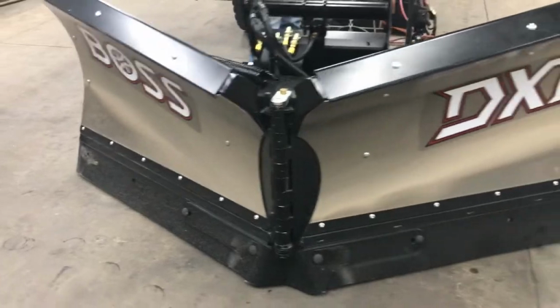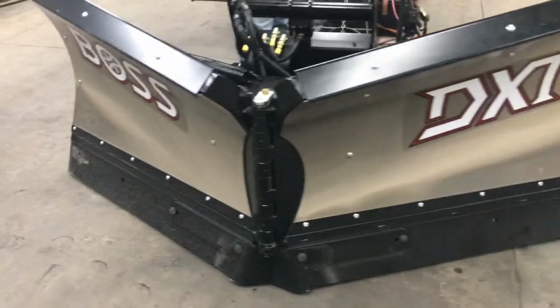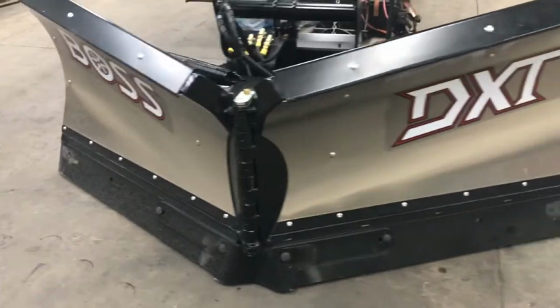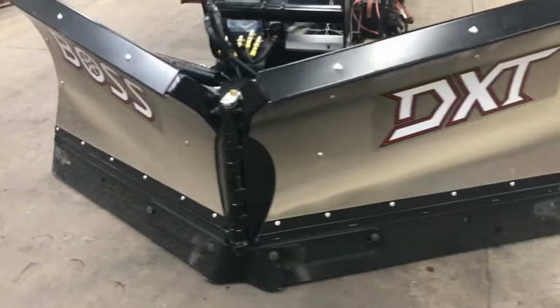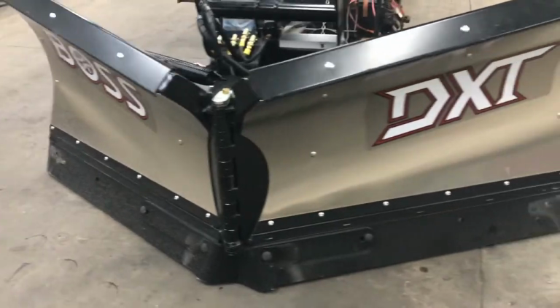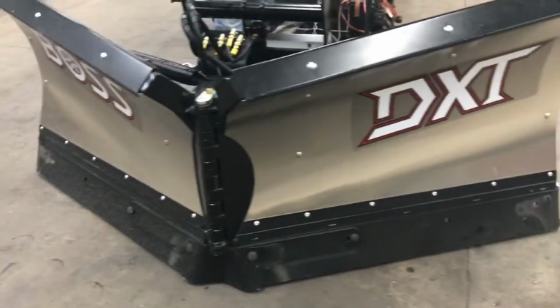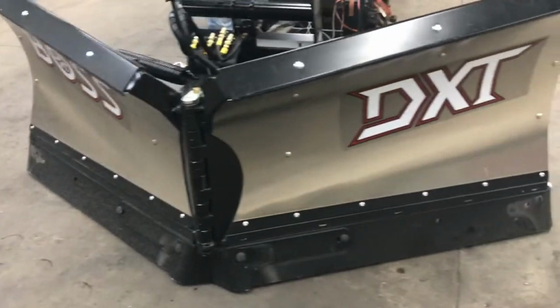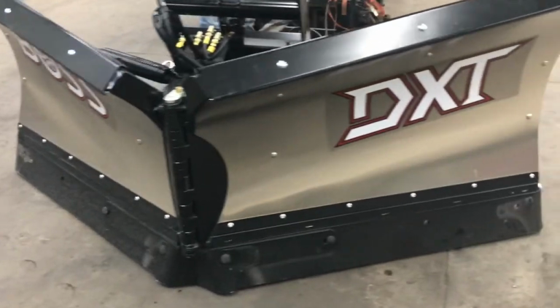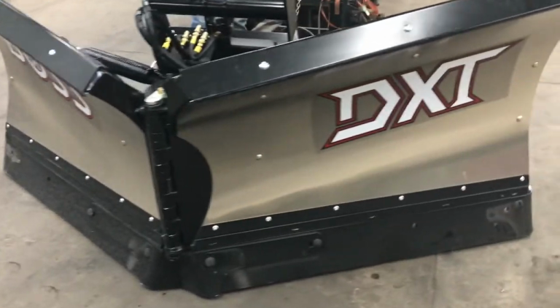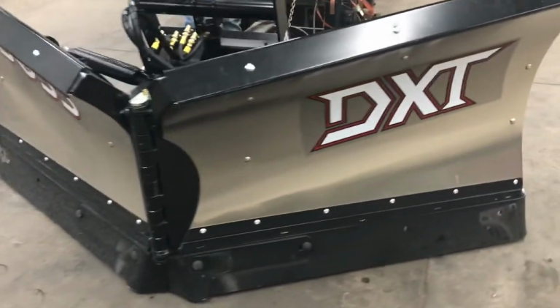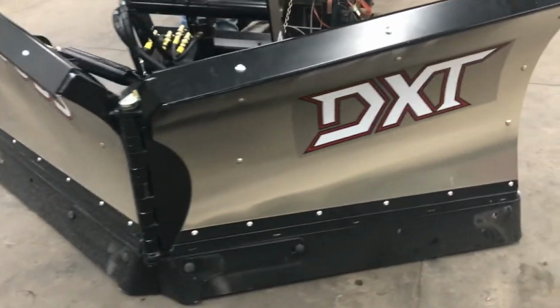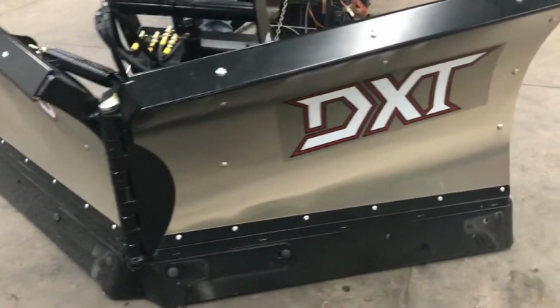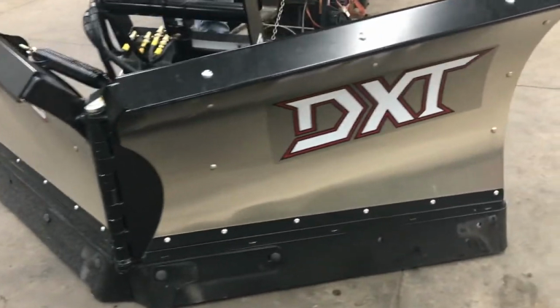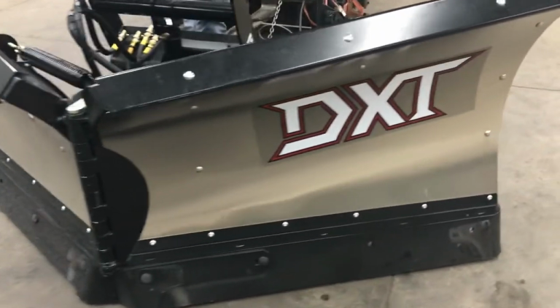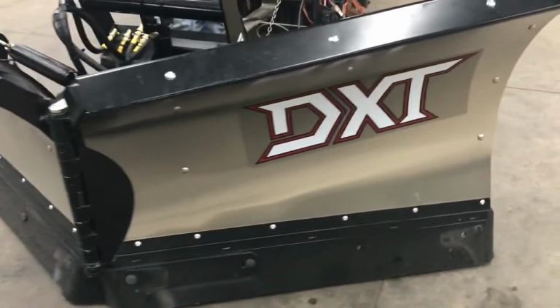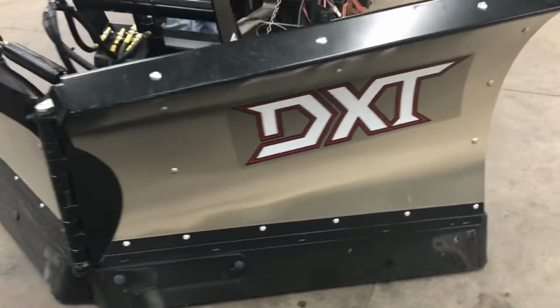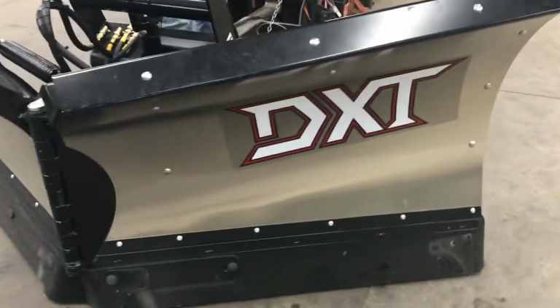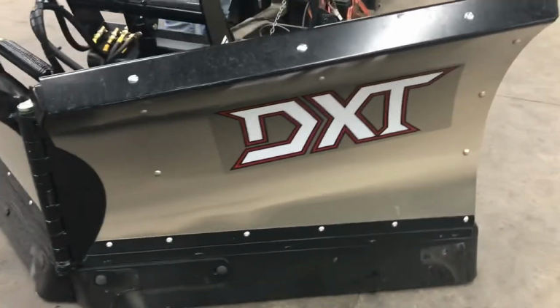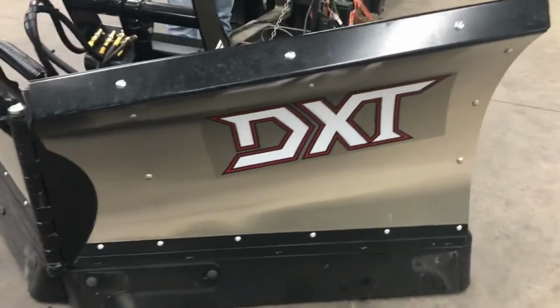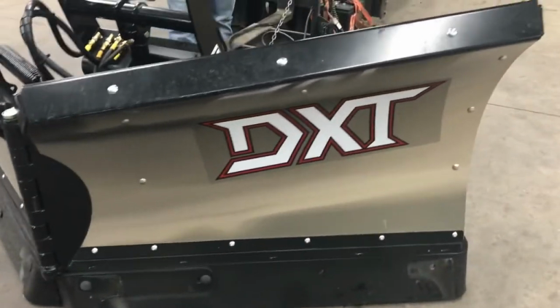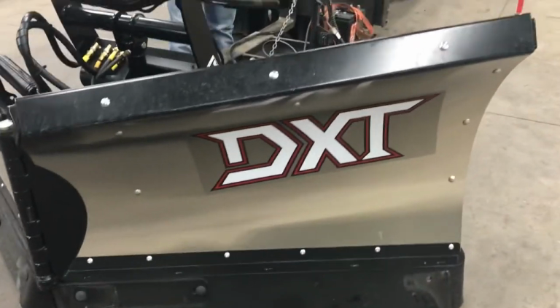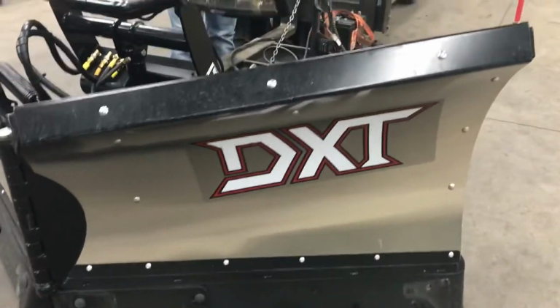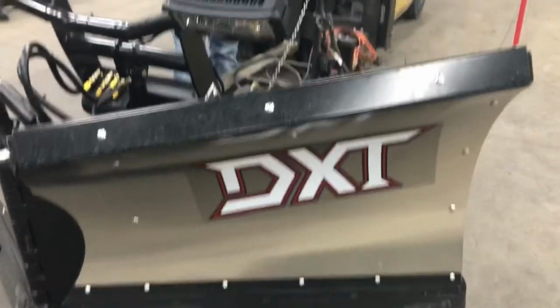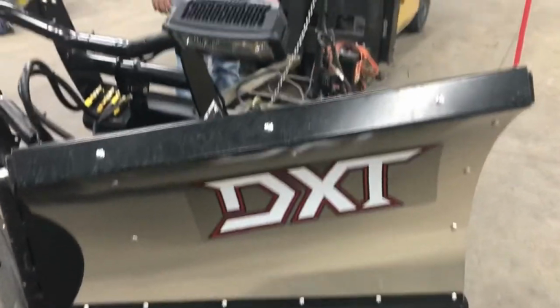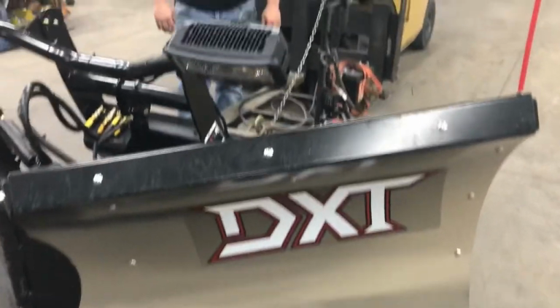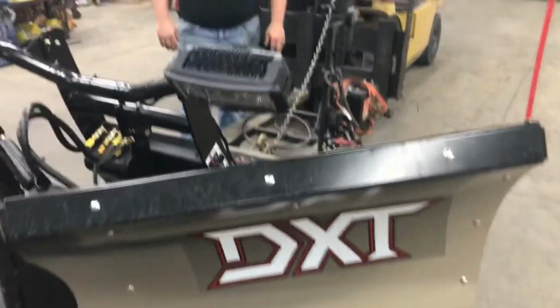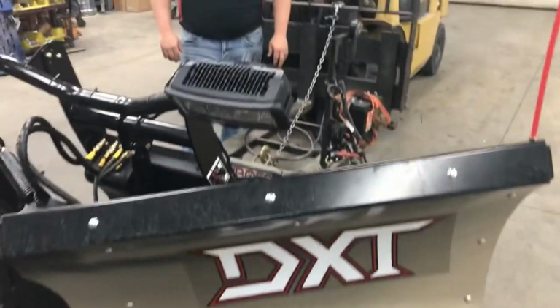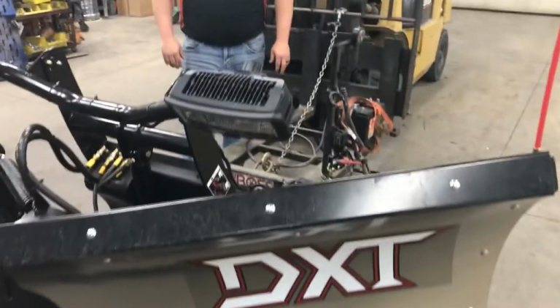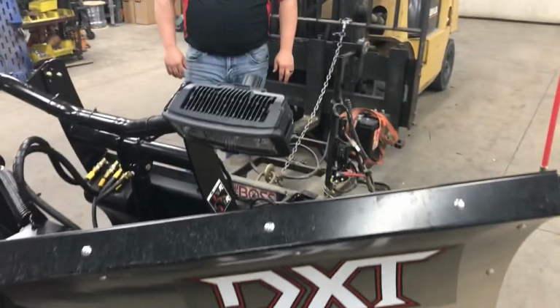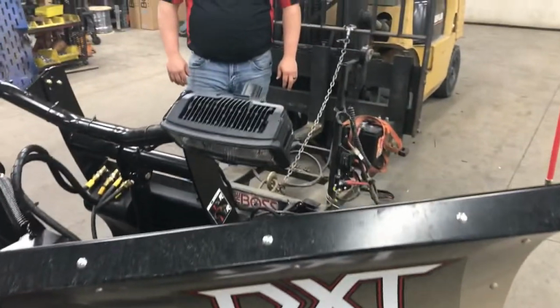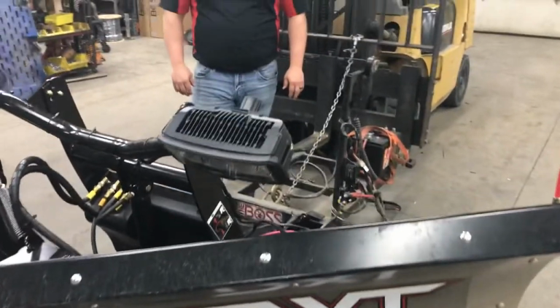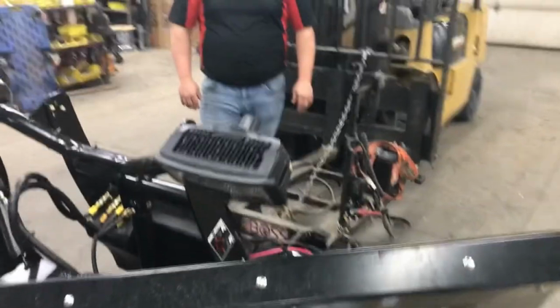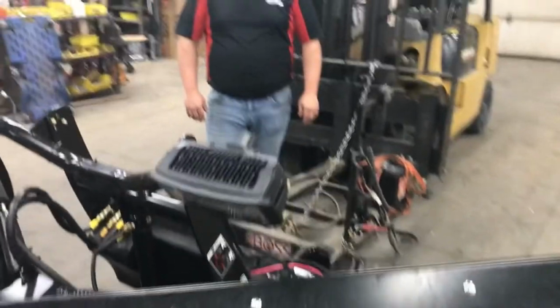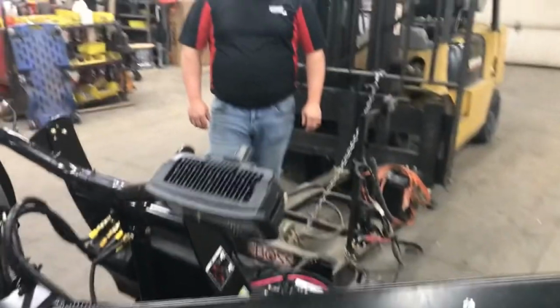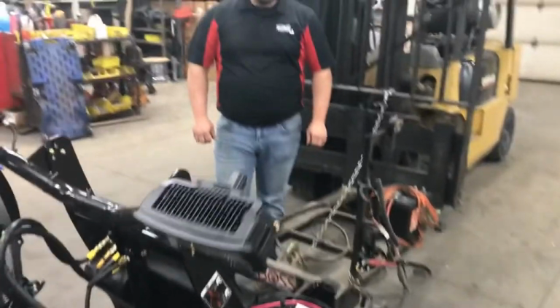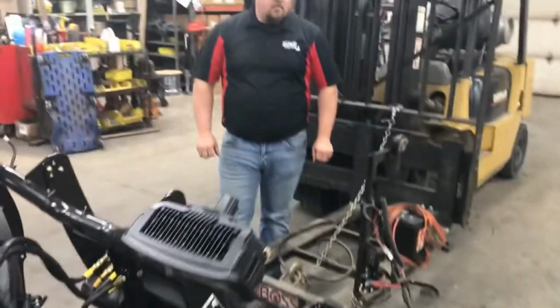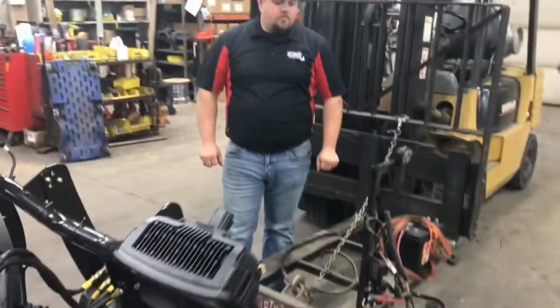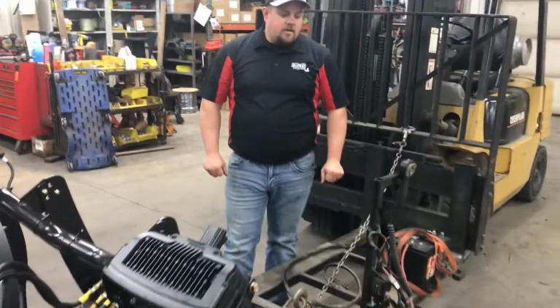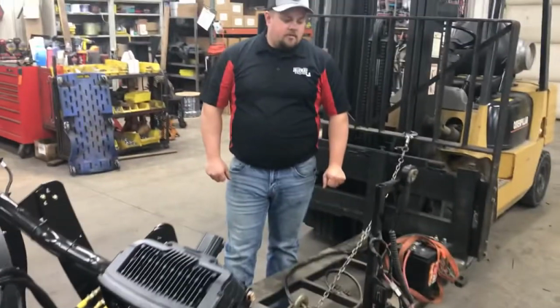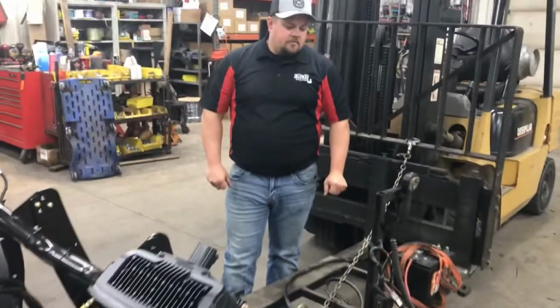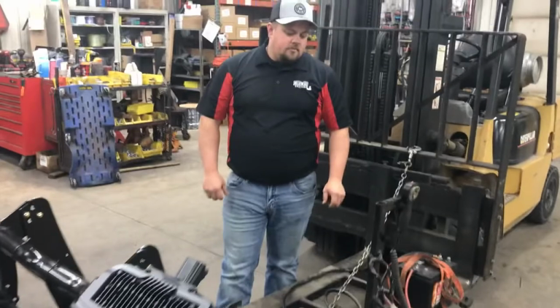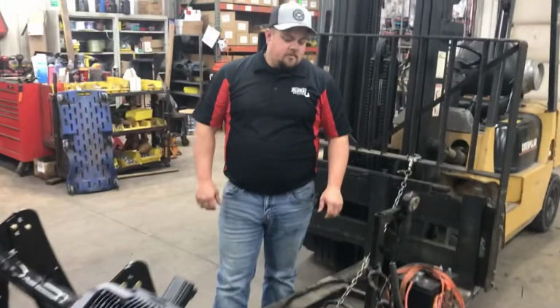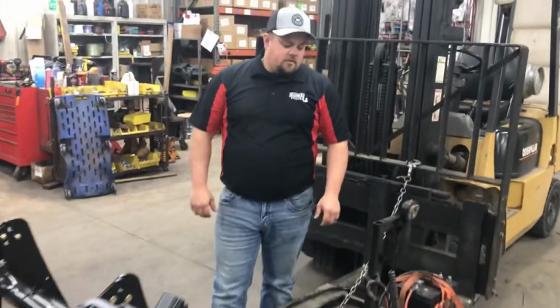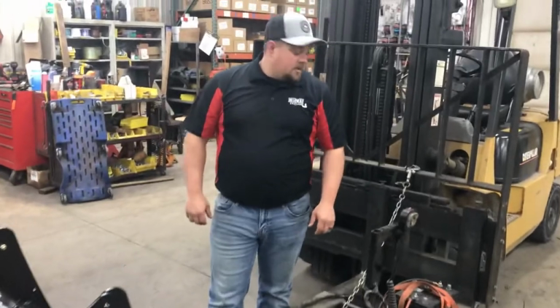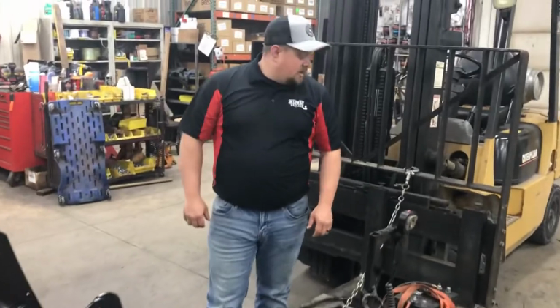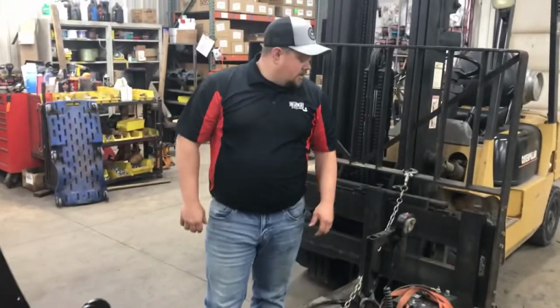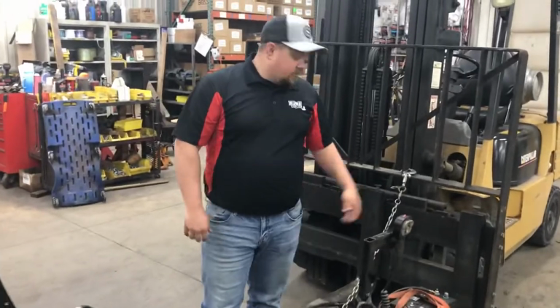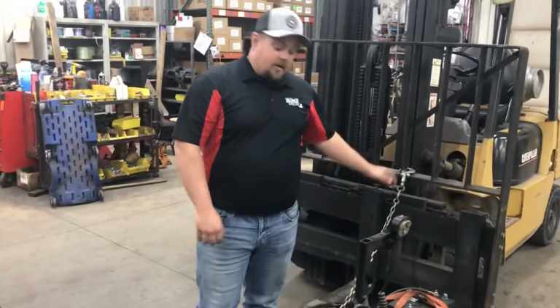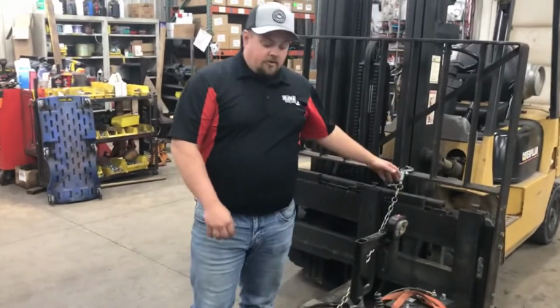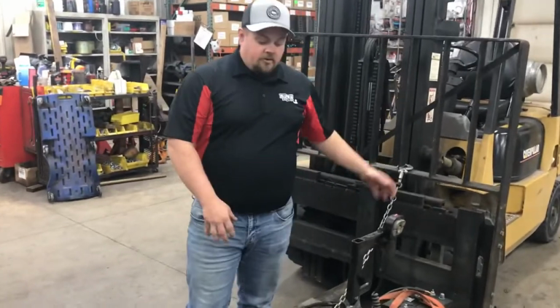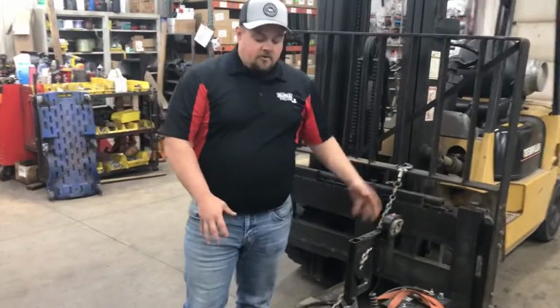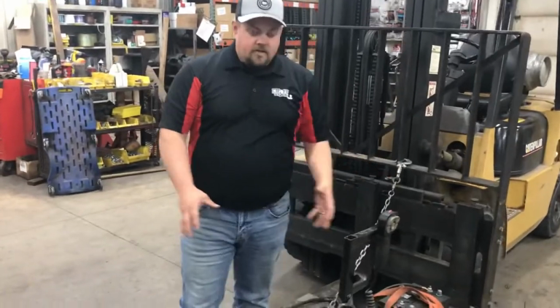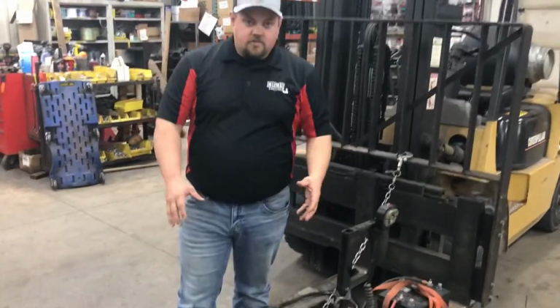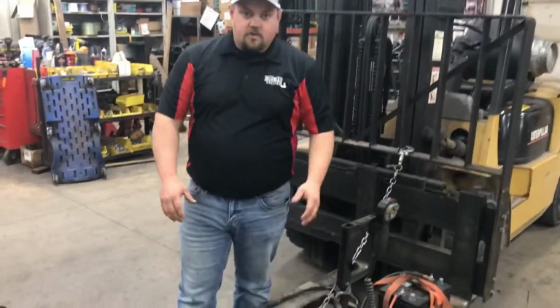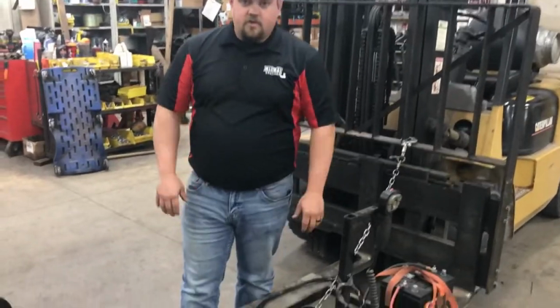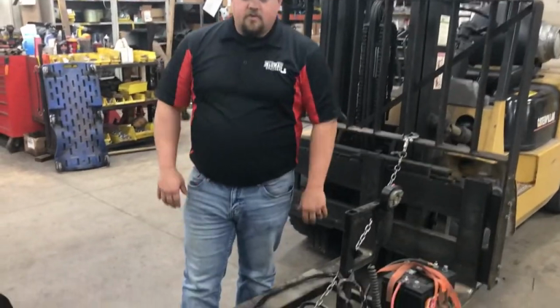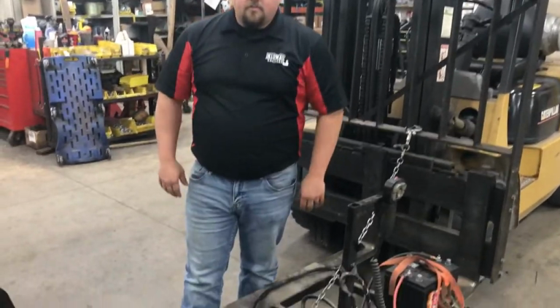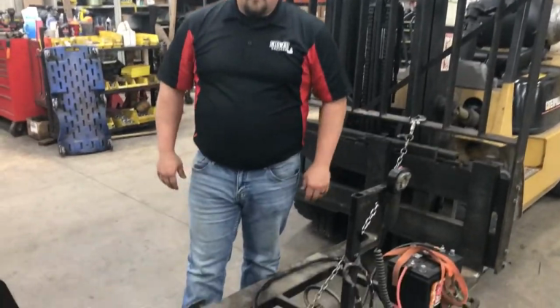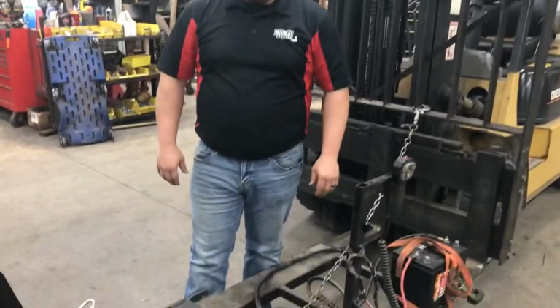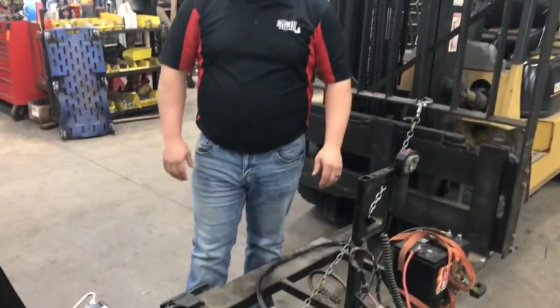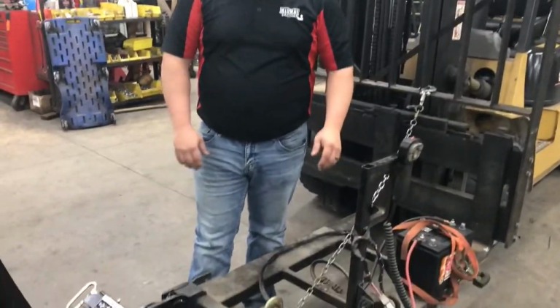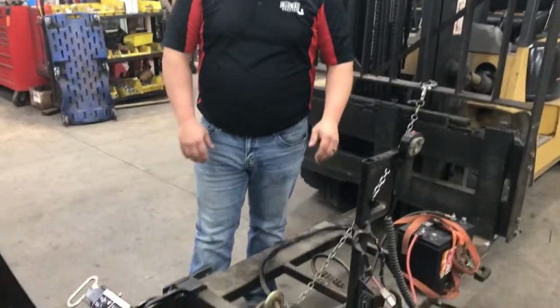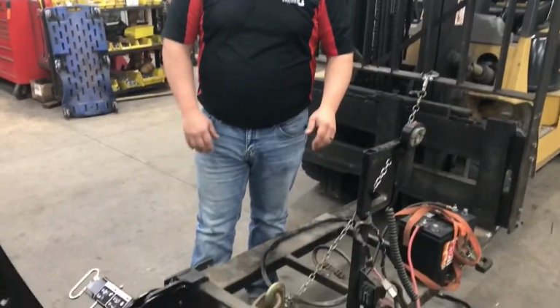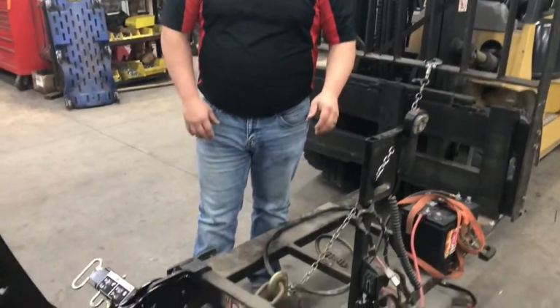Today we're going to show you how to hook up and unhook the ball snow plow. We got it on our test car here with our forklift.